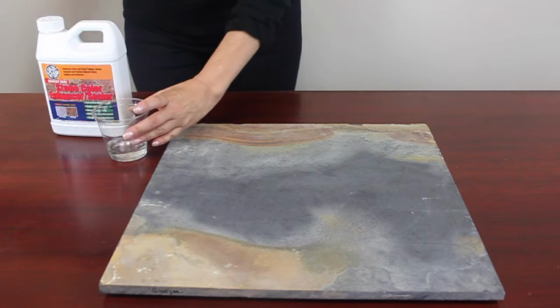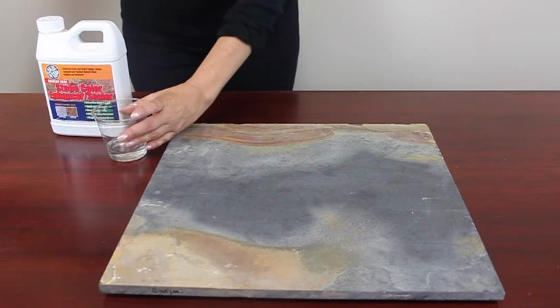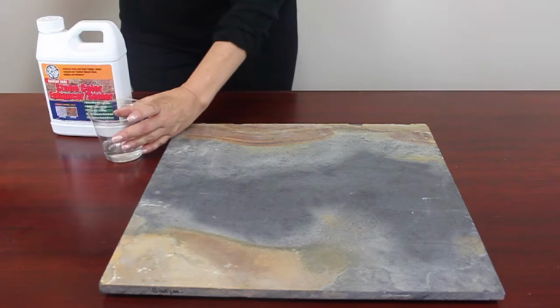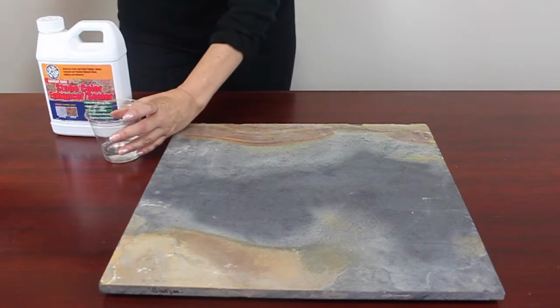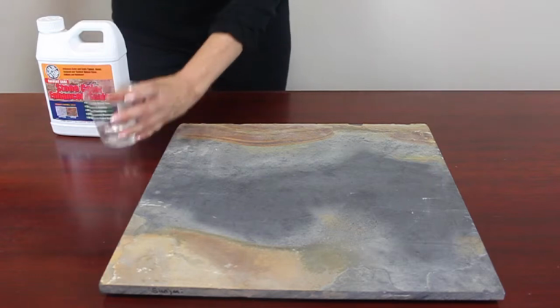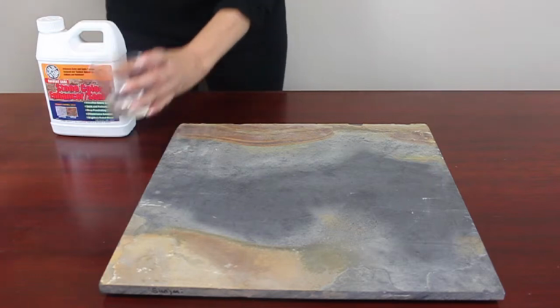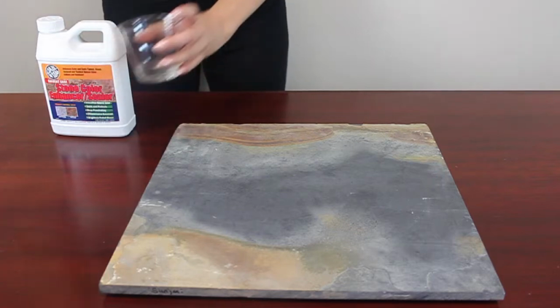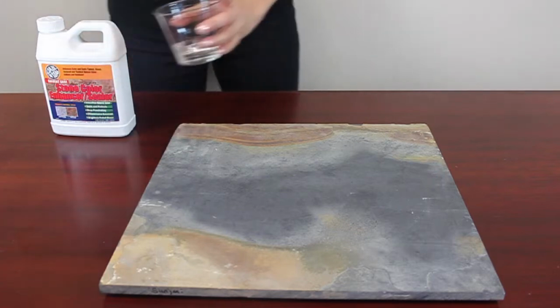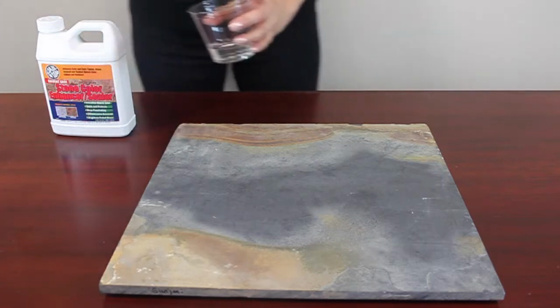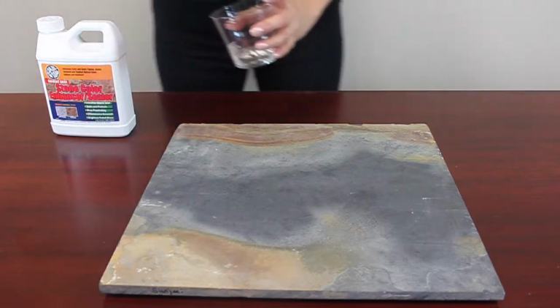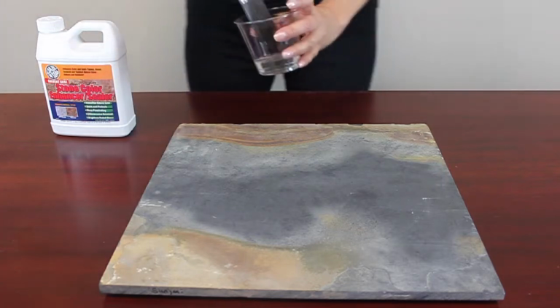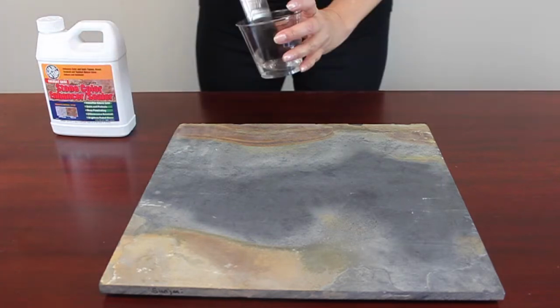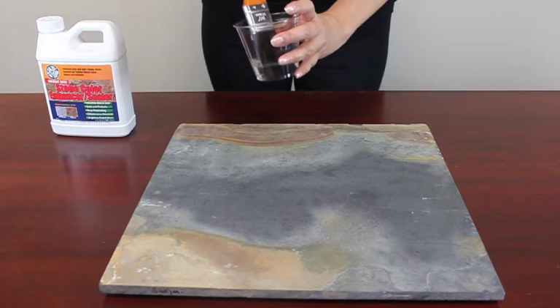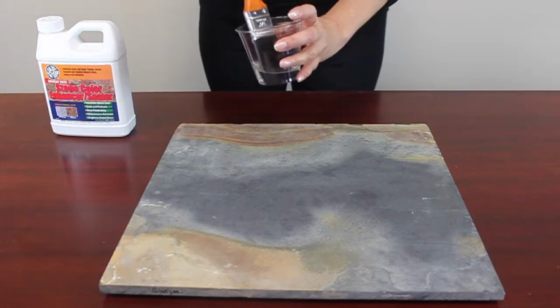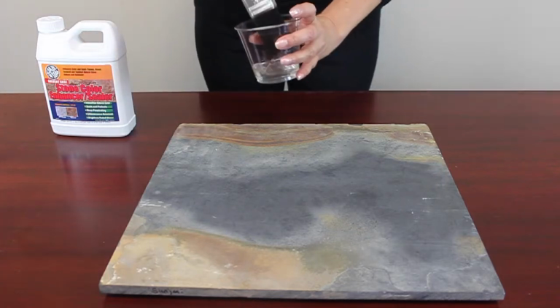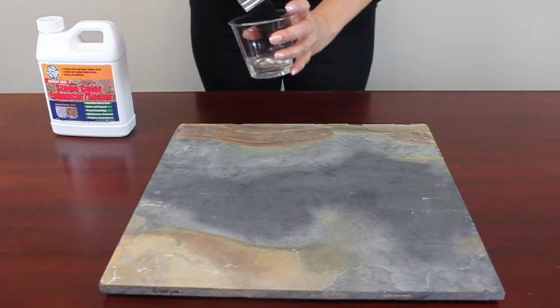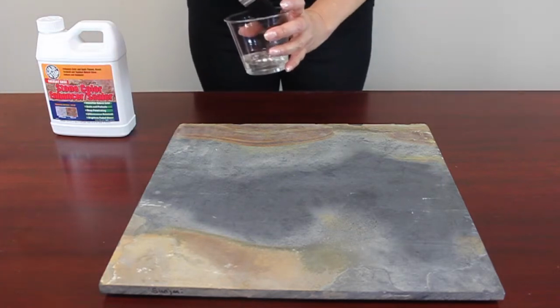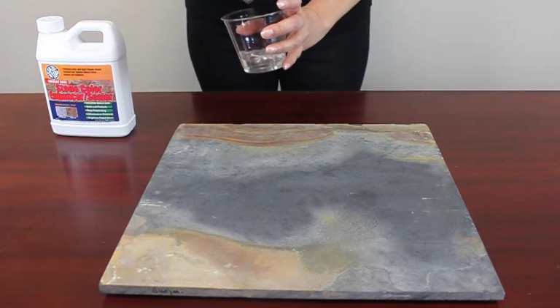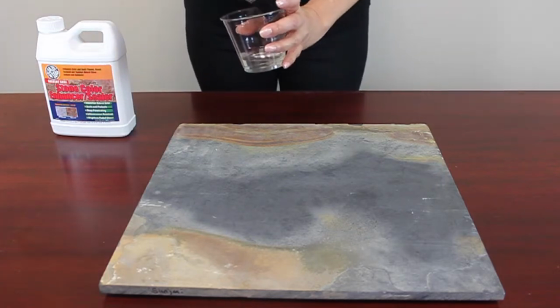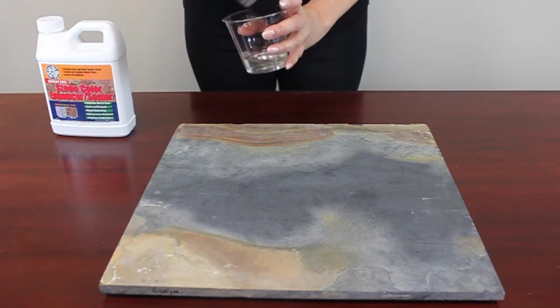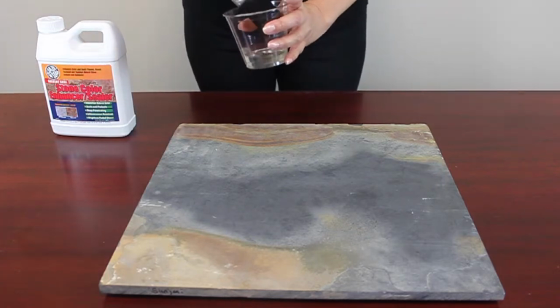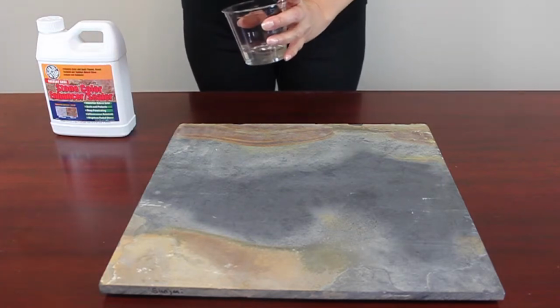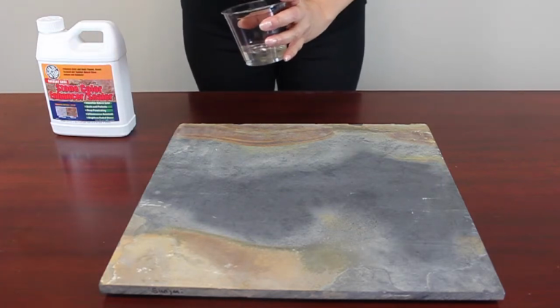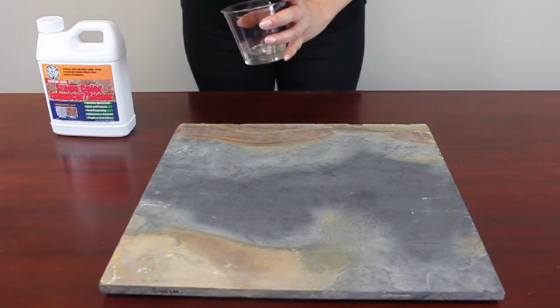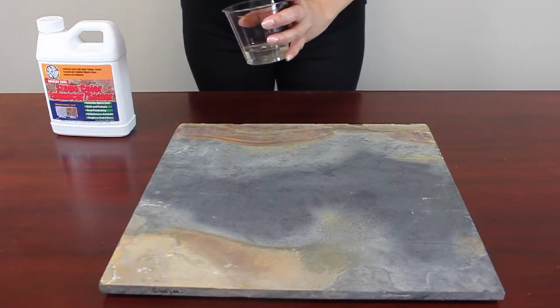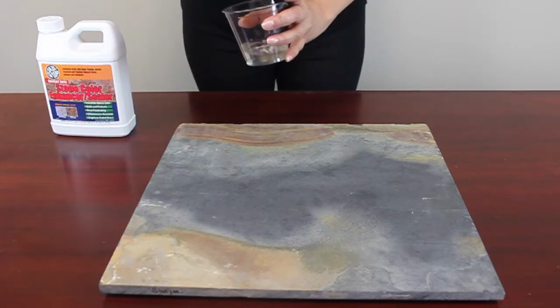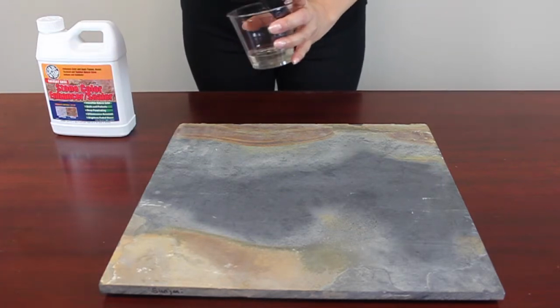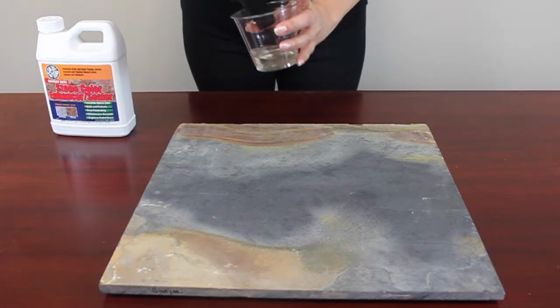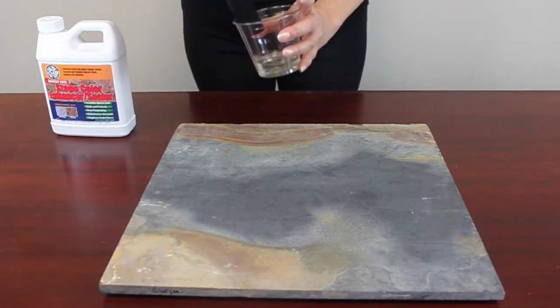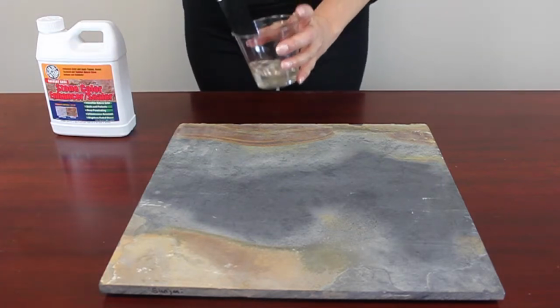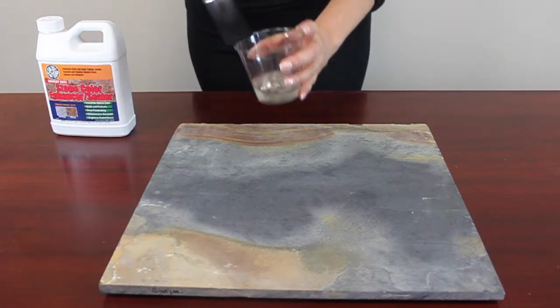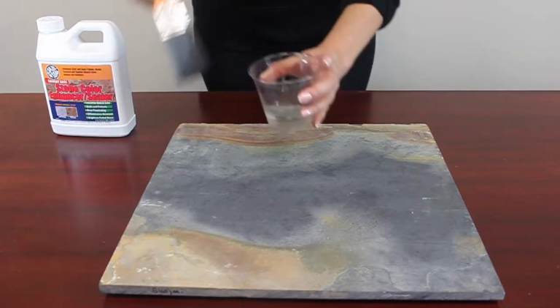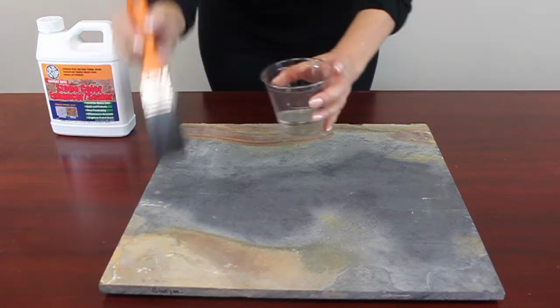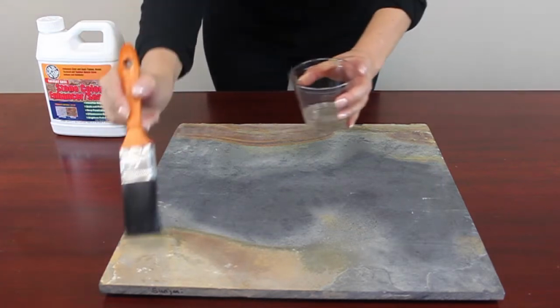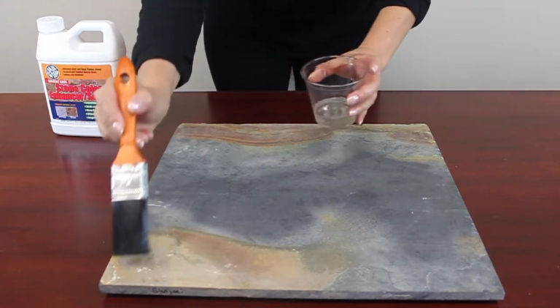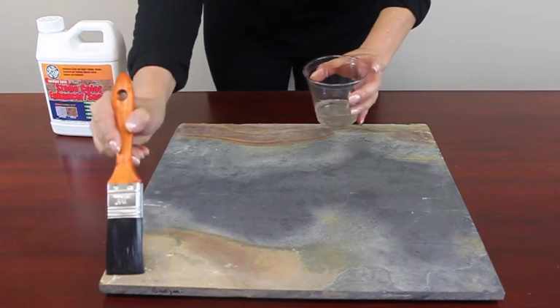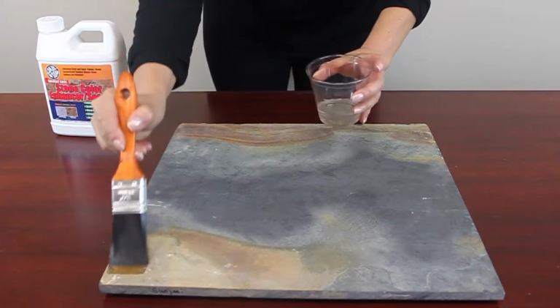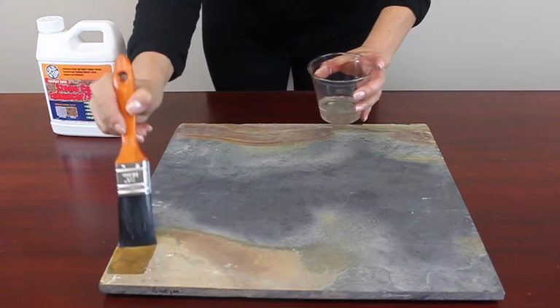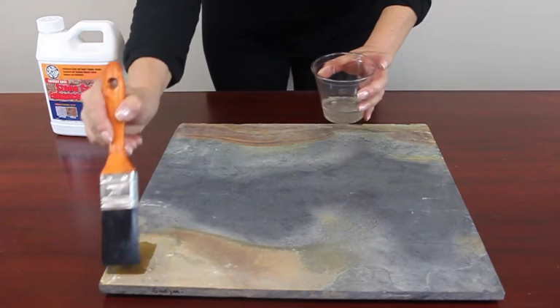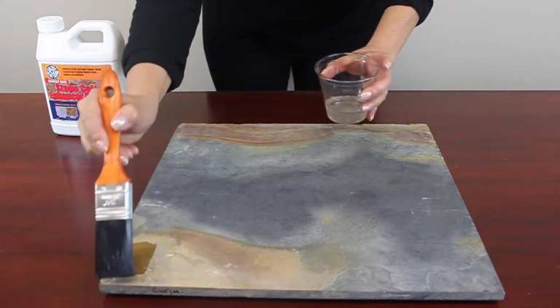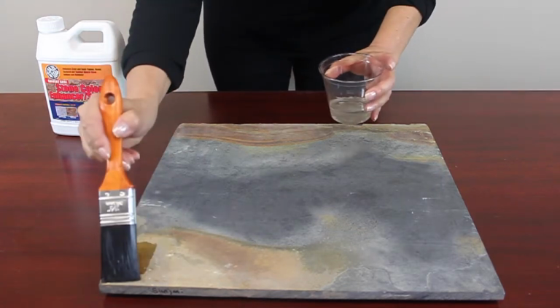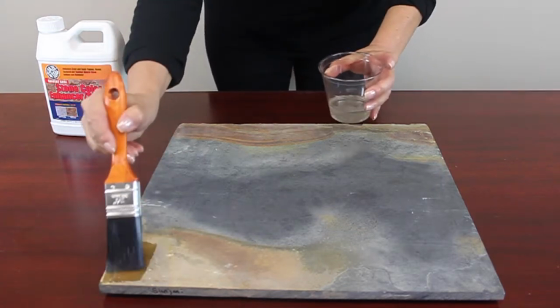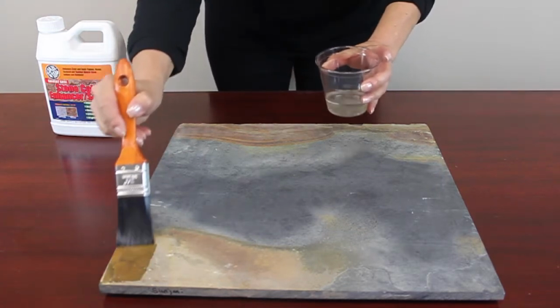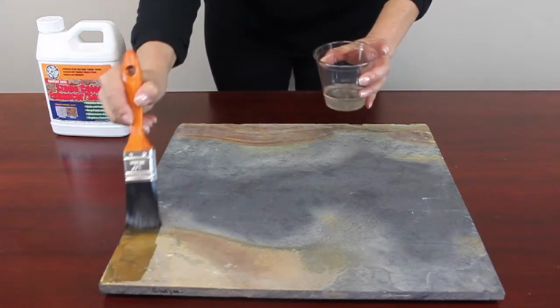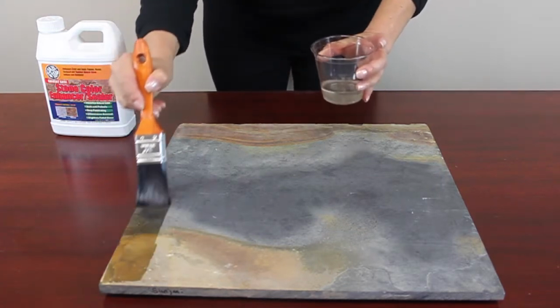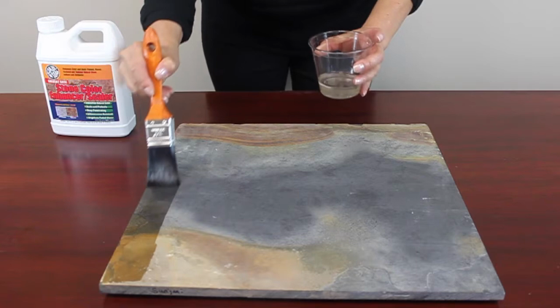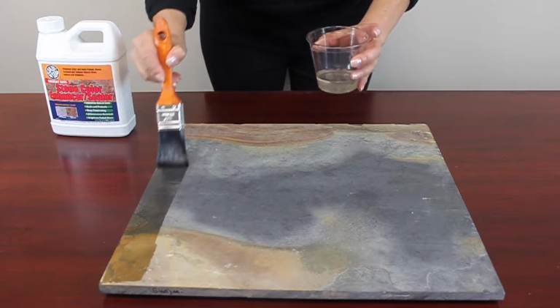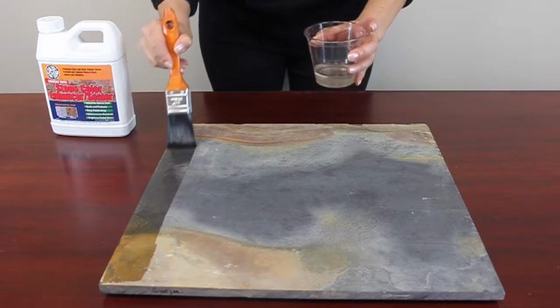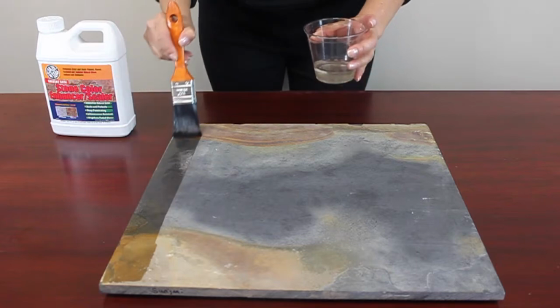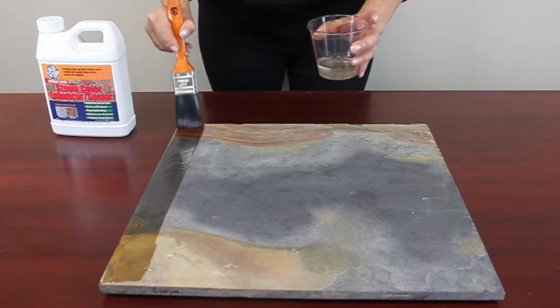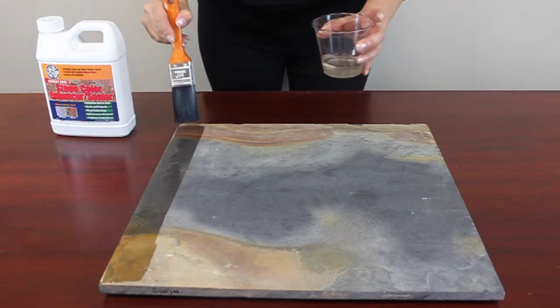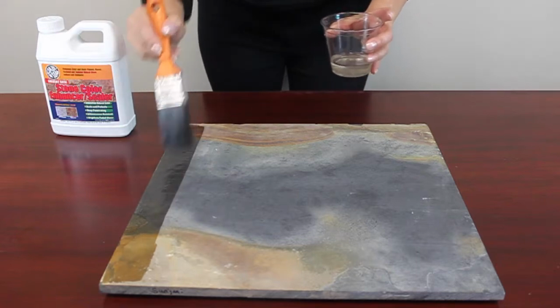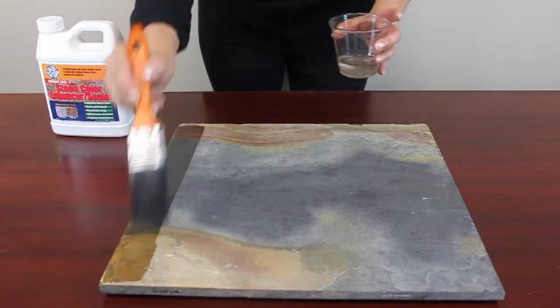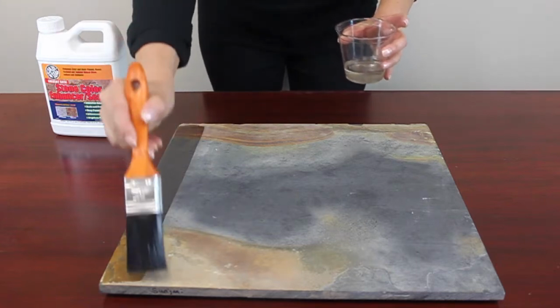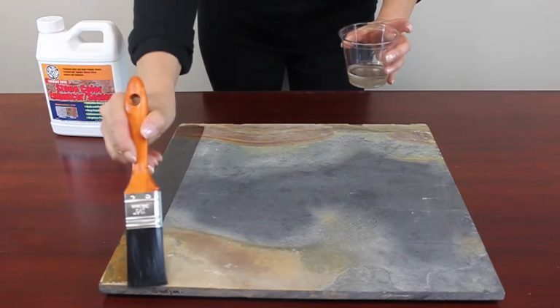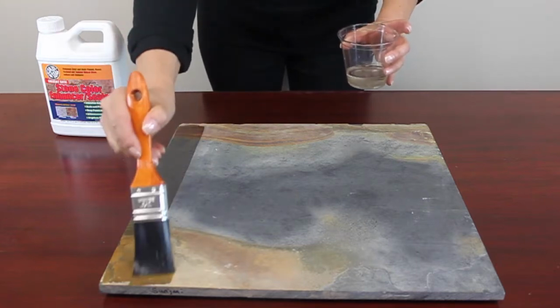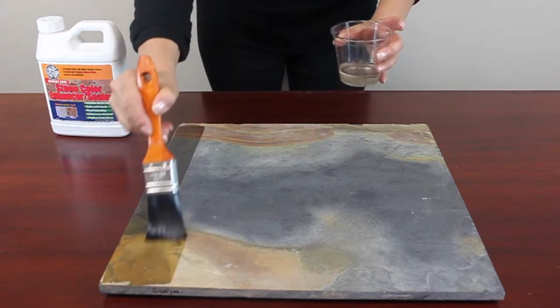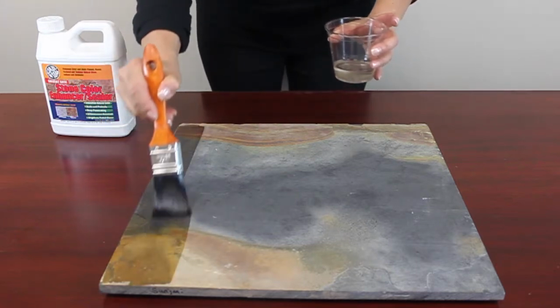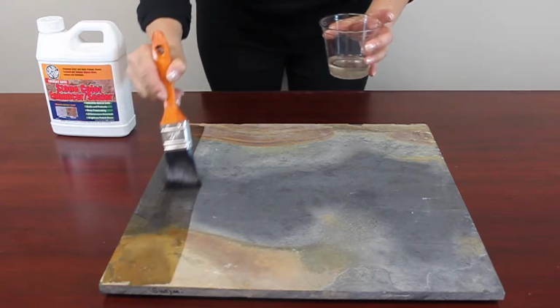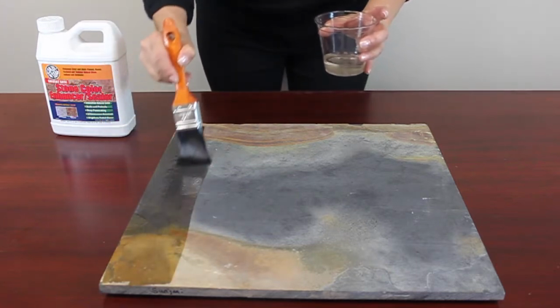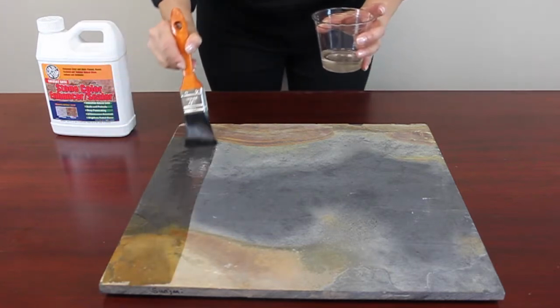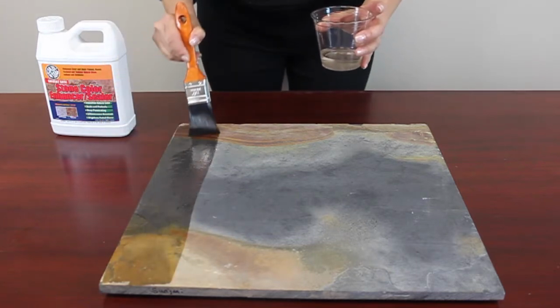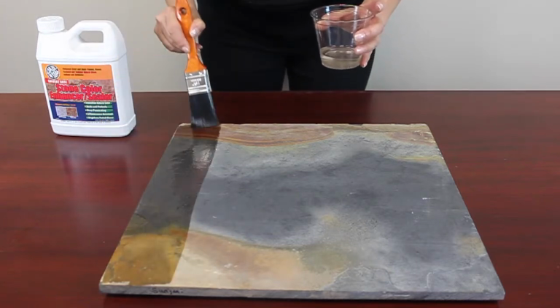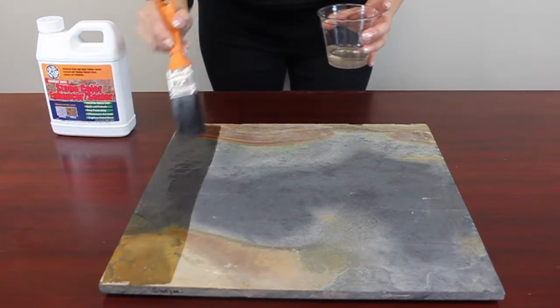Start by applying the sealant to your surface using a new clean brush, roller, or paint pad. Apply and allow the sealant to soak into your surface.